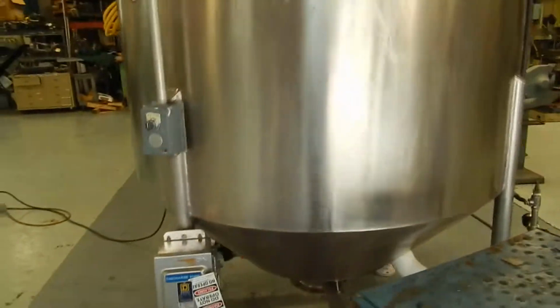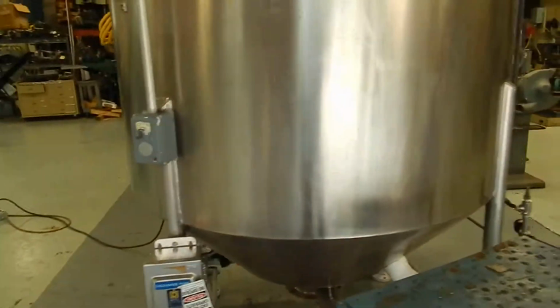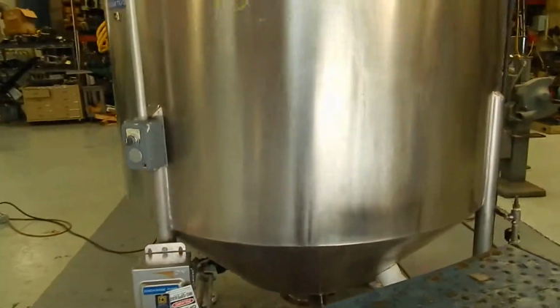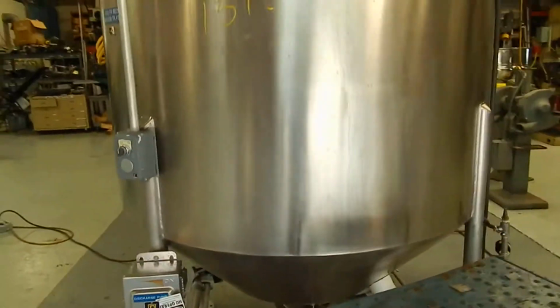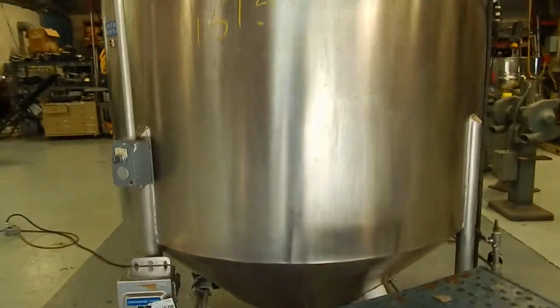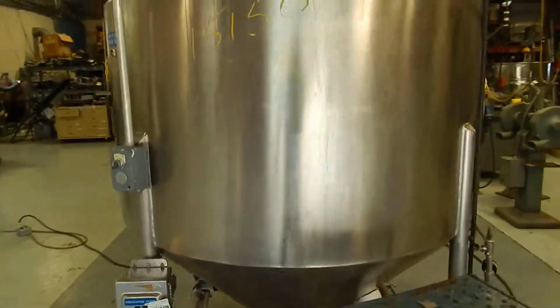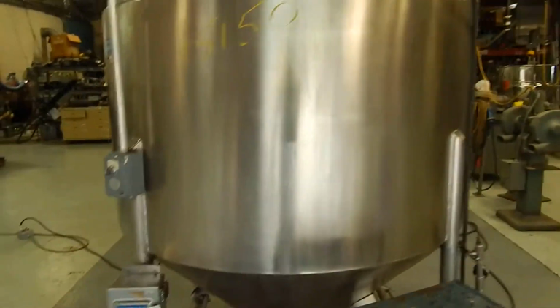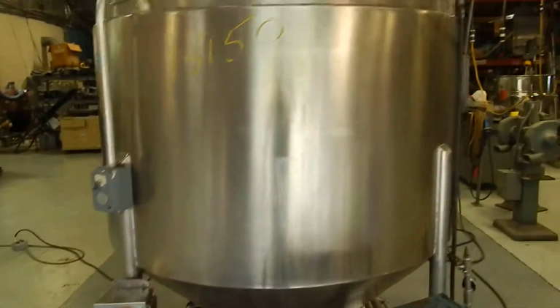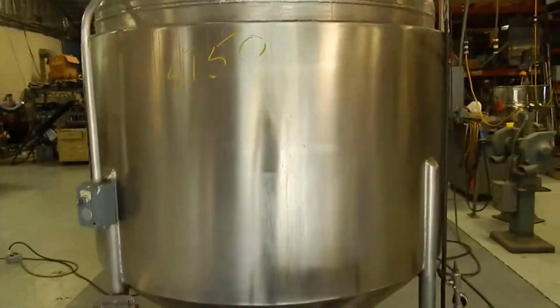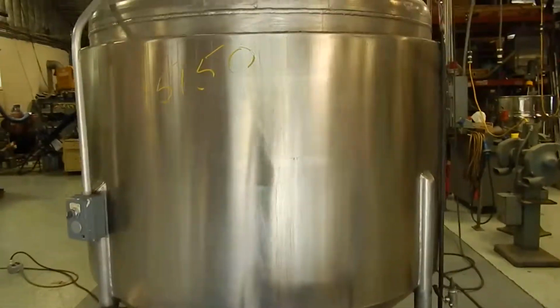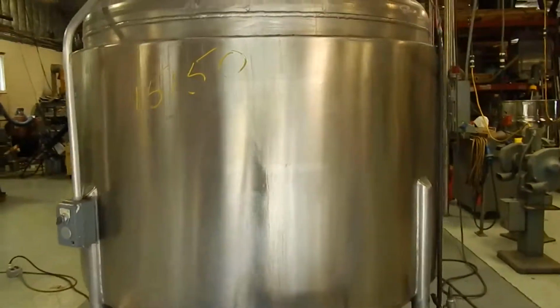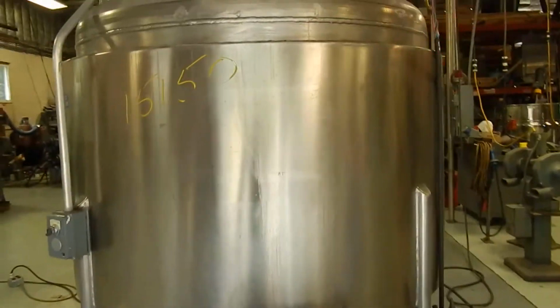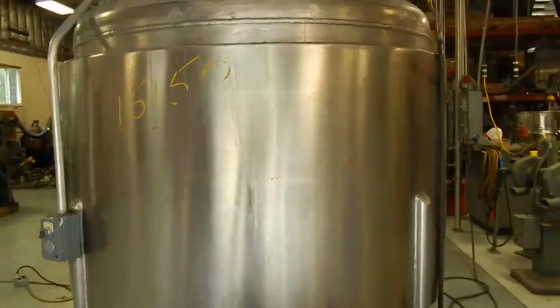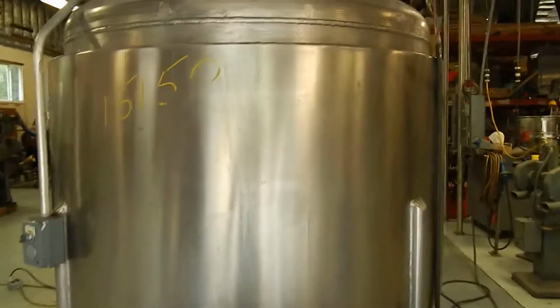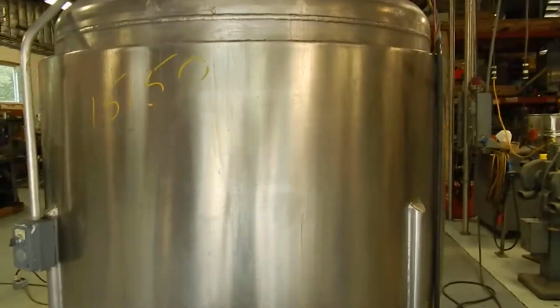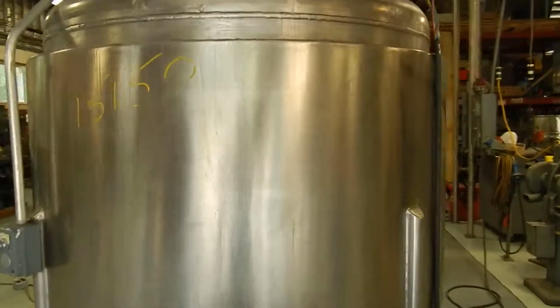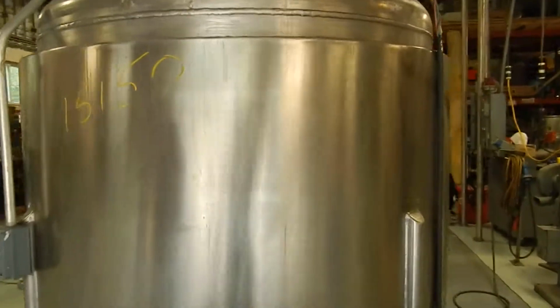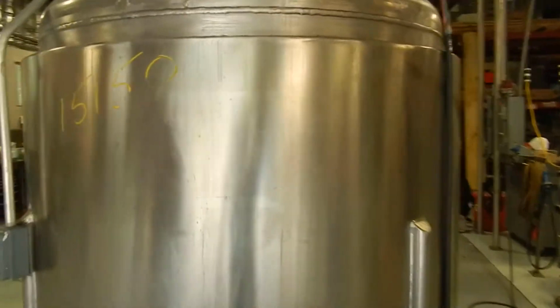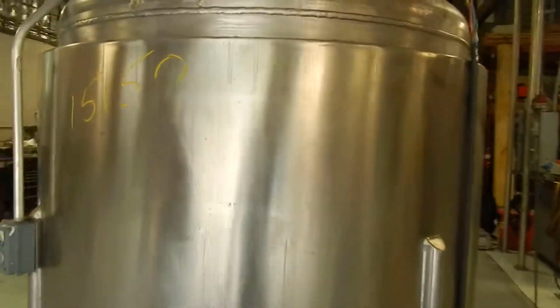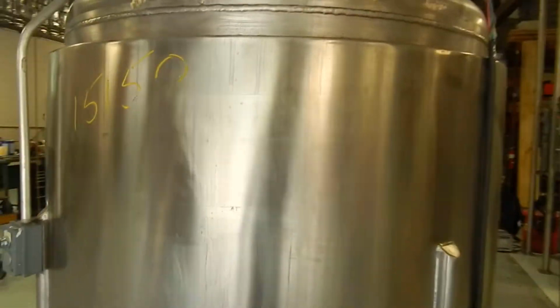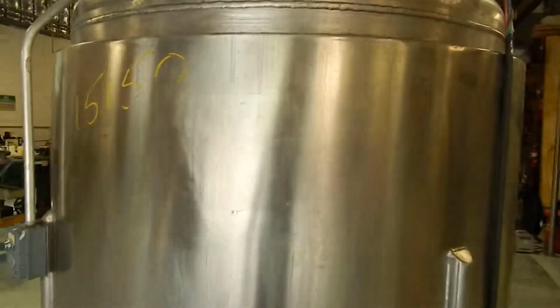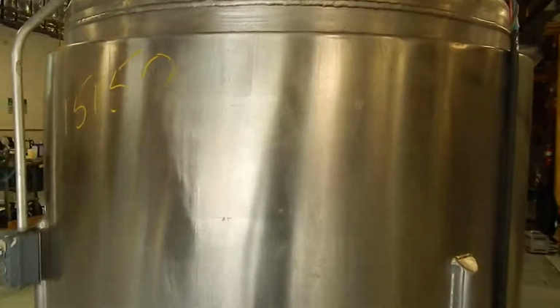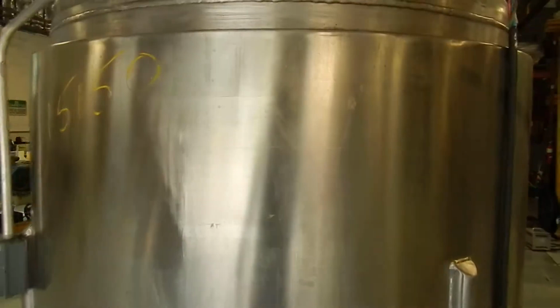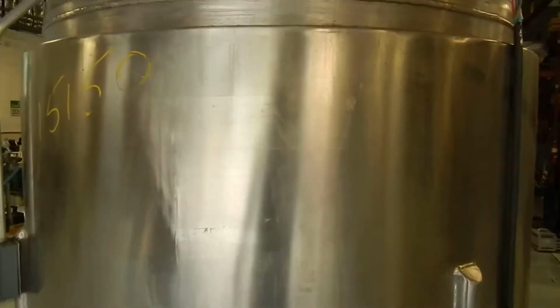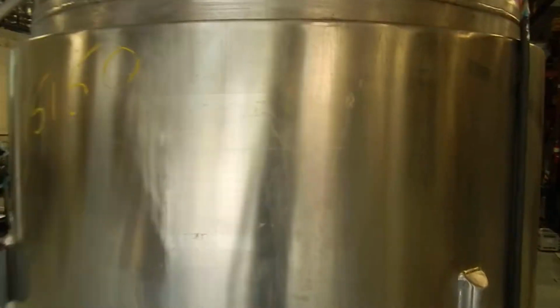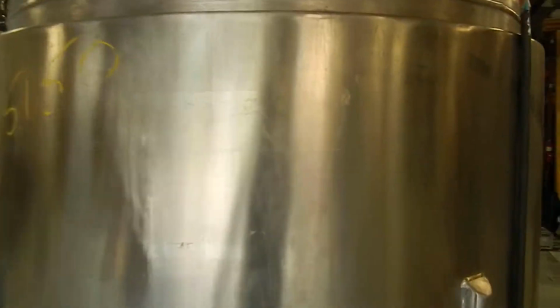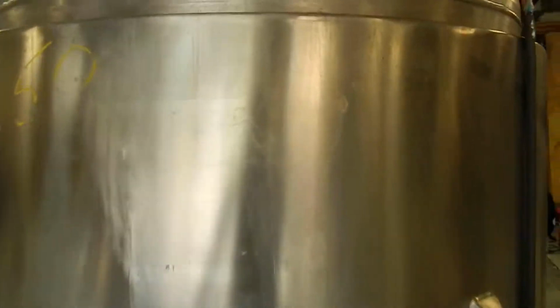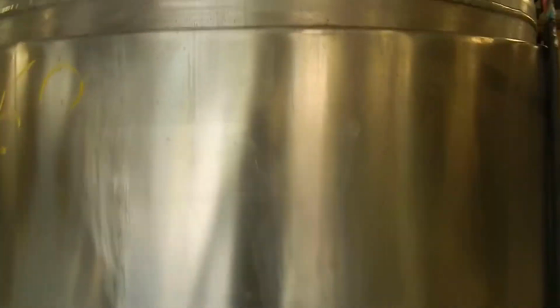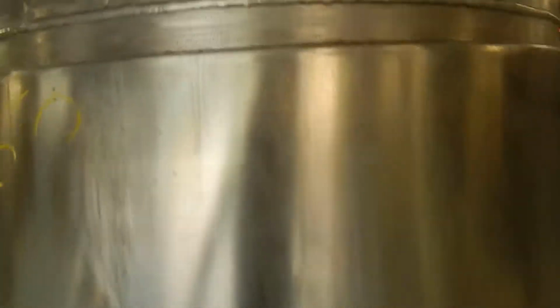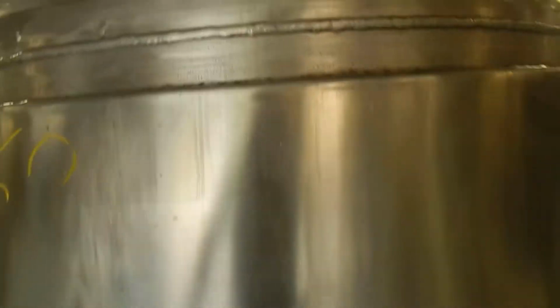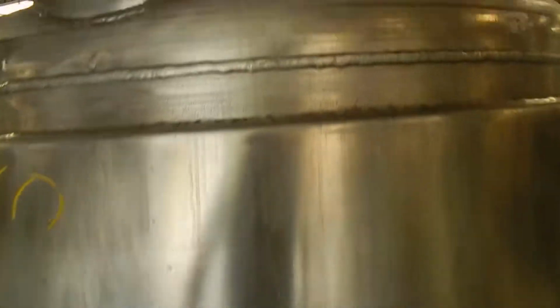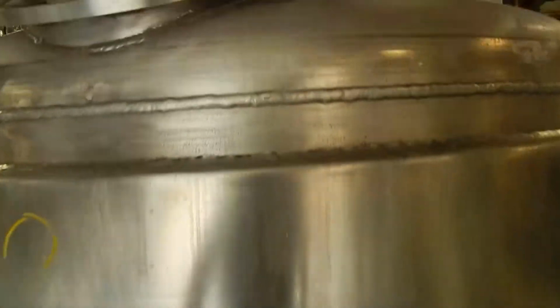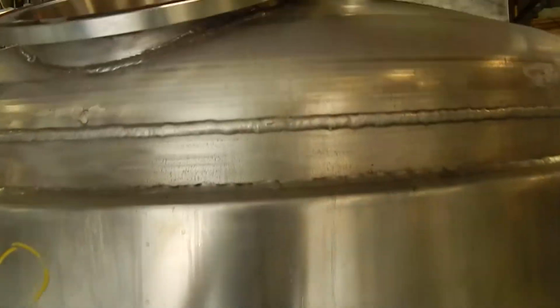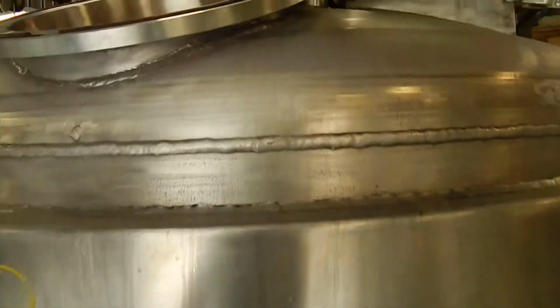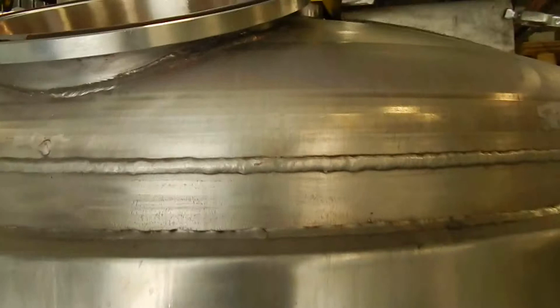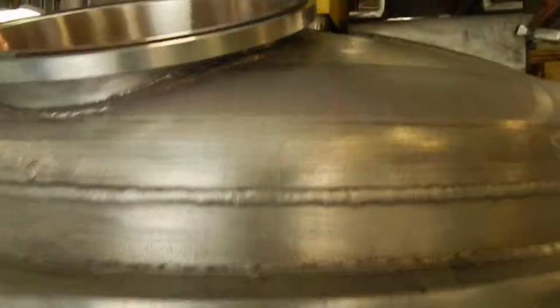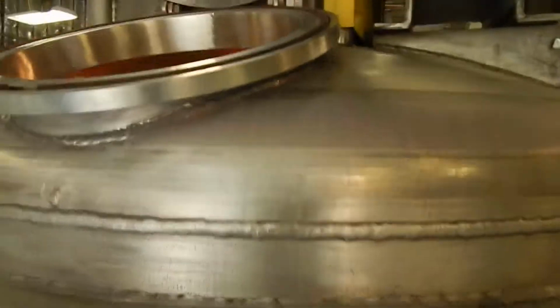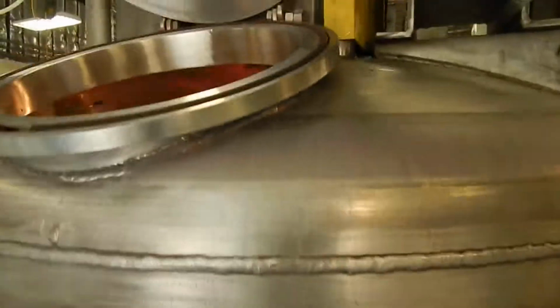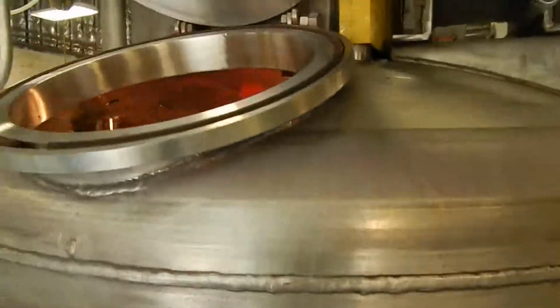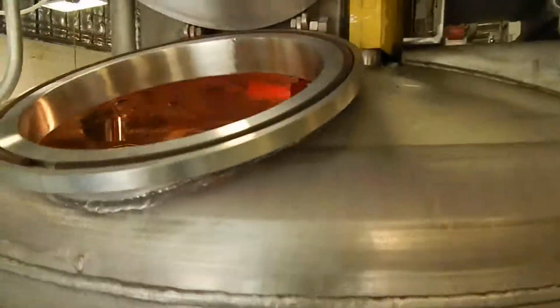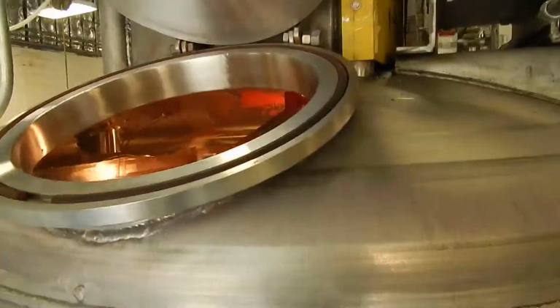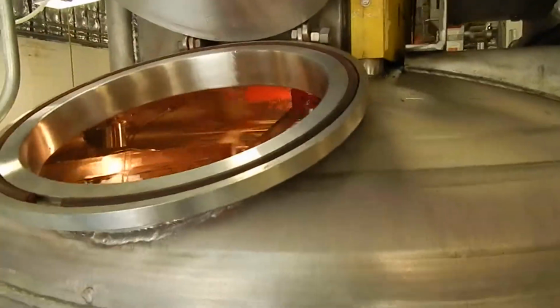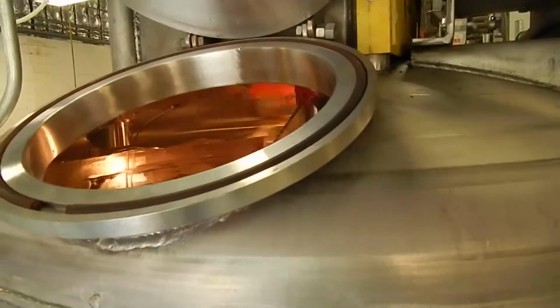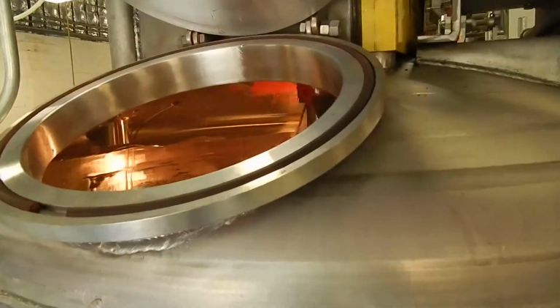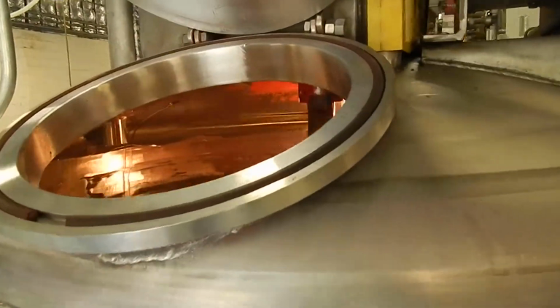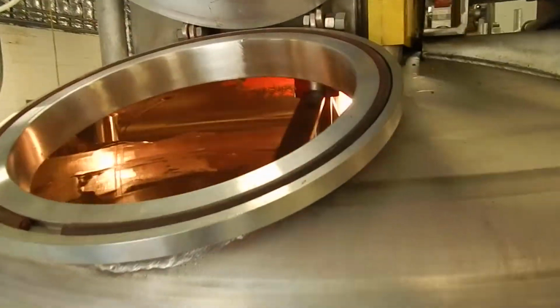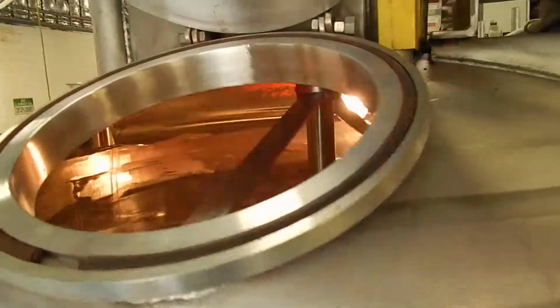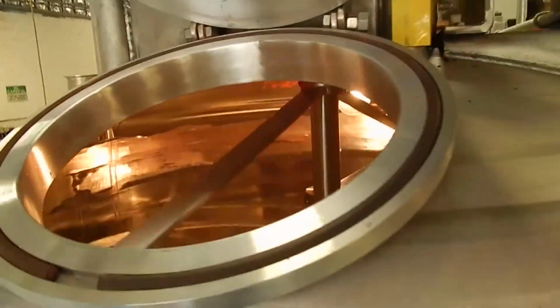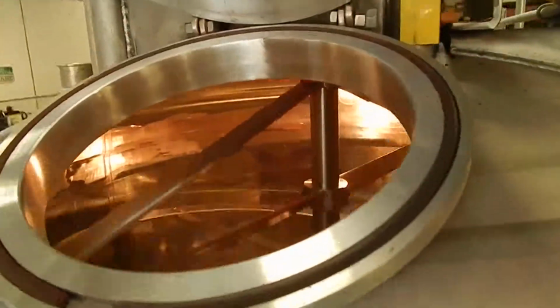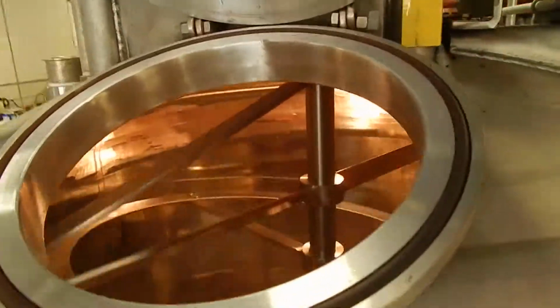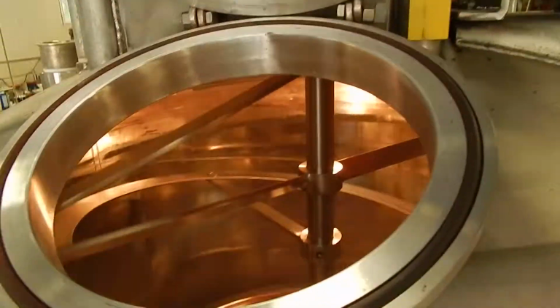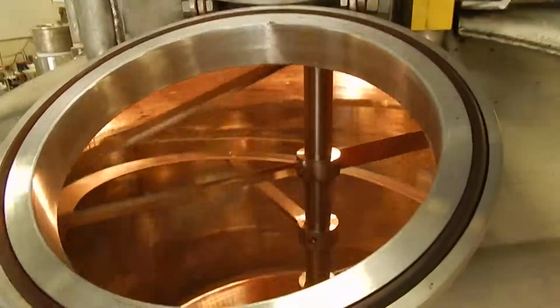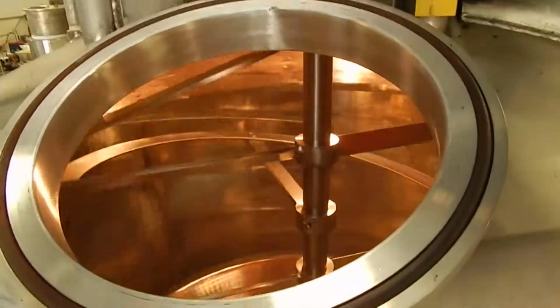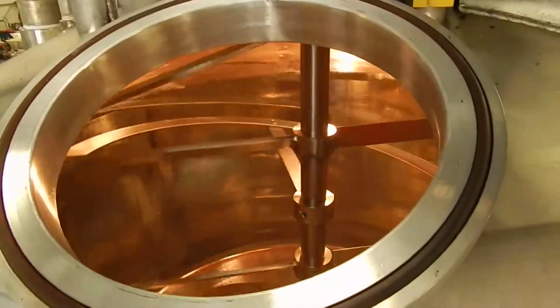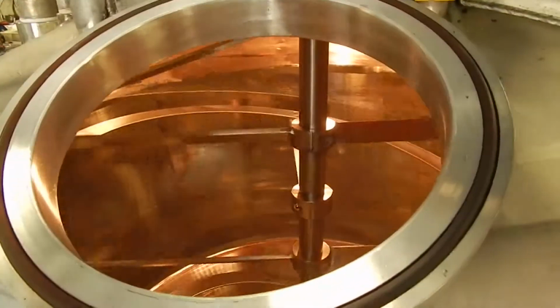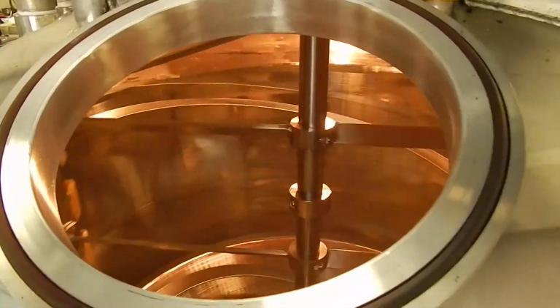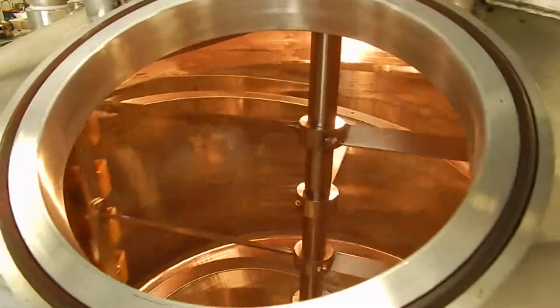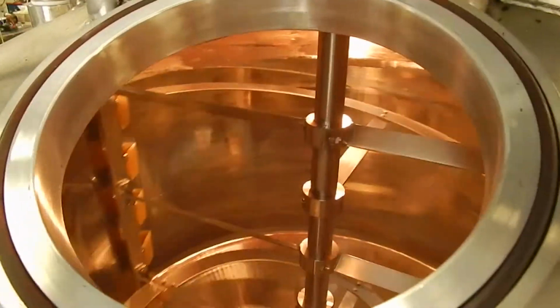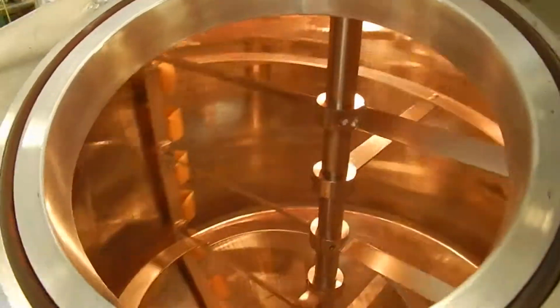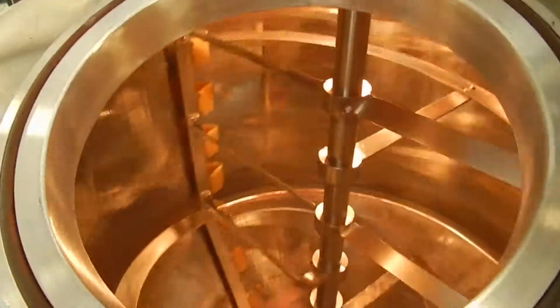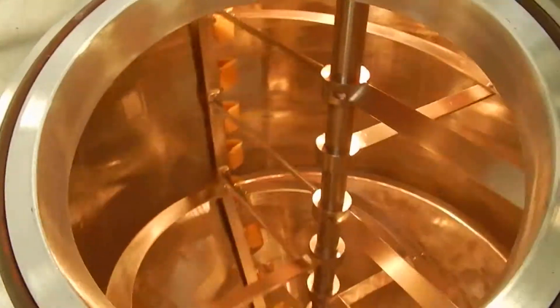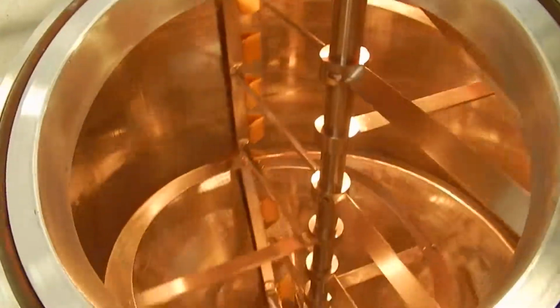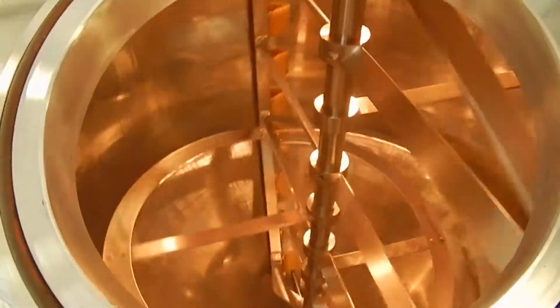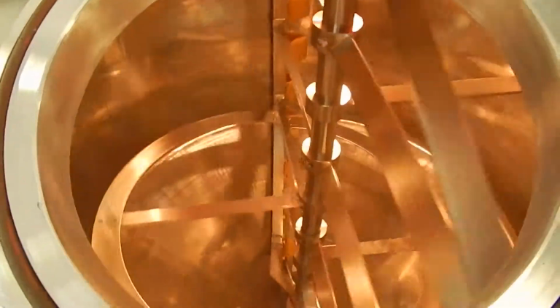The unit is fully jacketed and the body is rated for 30 psi. There's internal illumination in the vessel, so we're going to show you that right now.